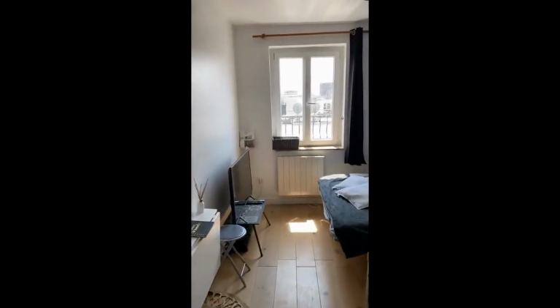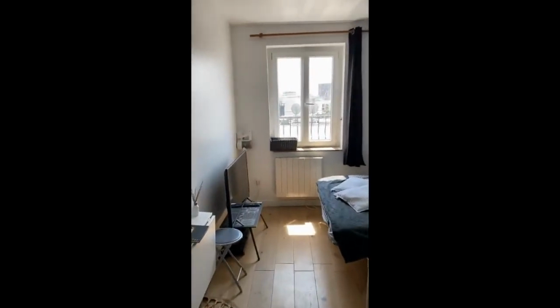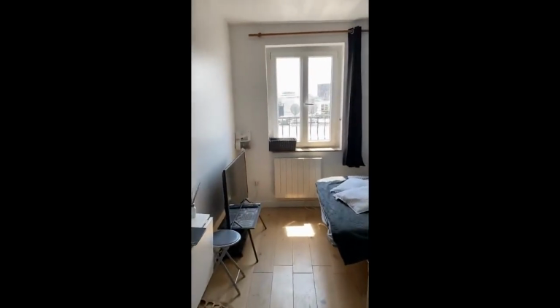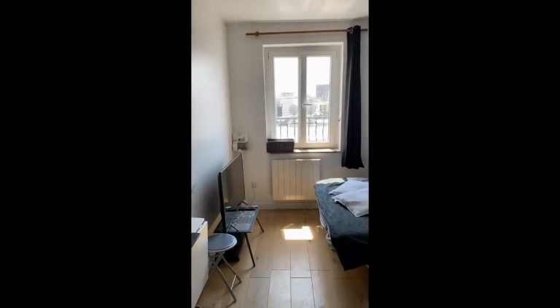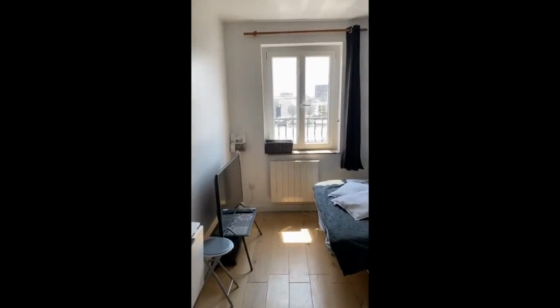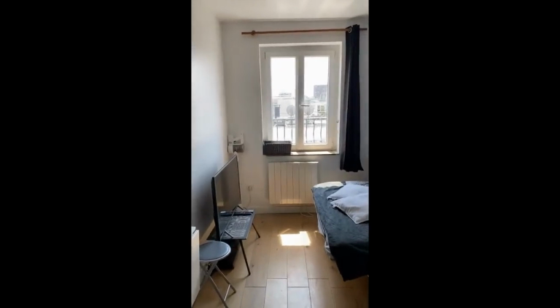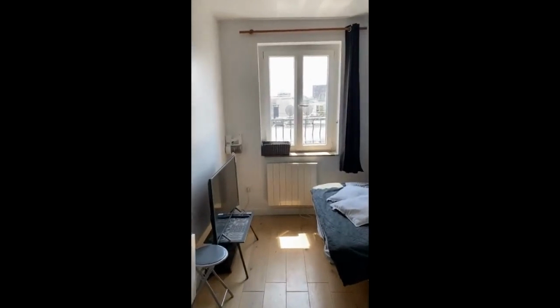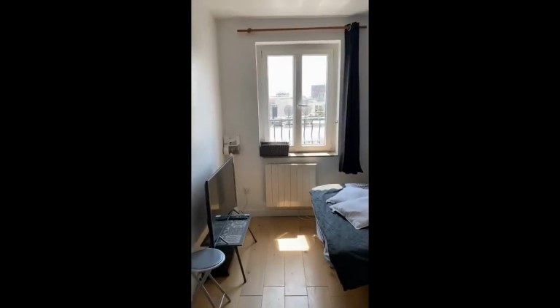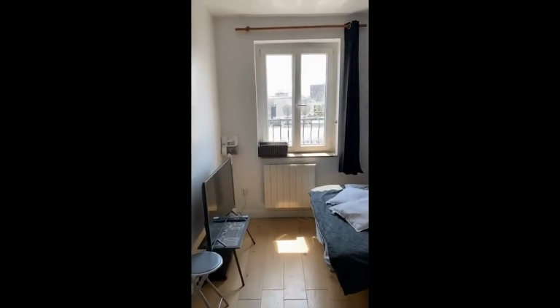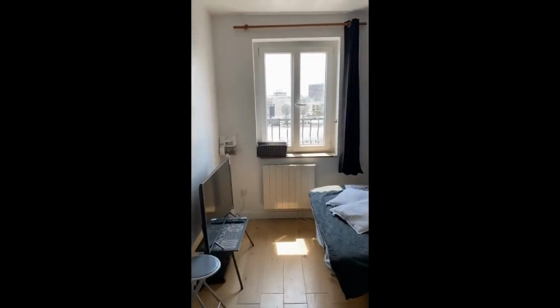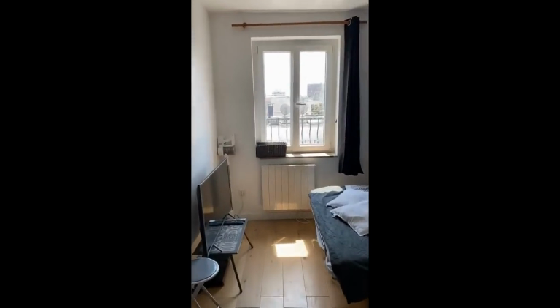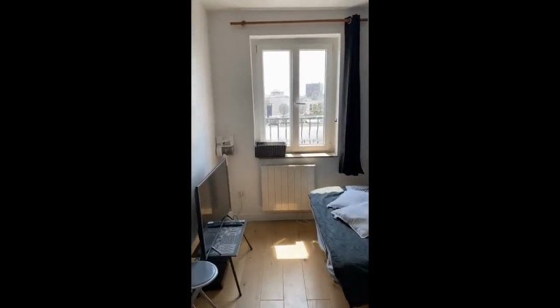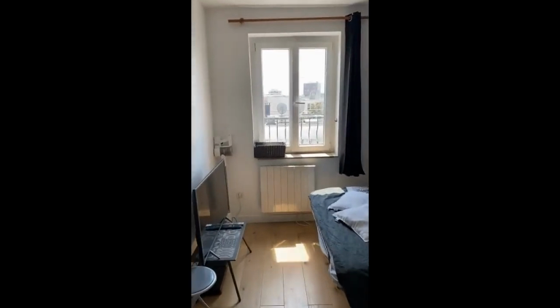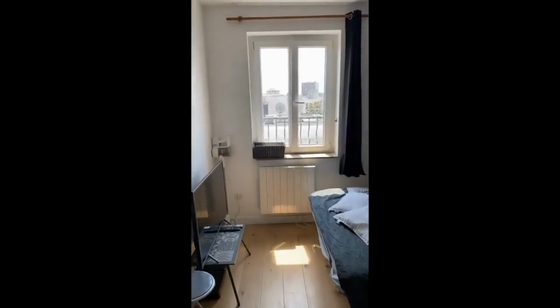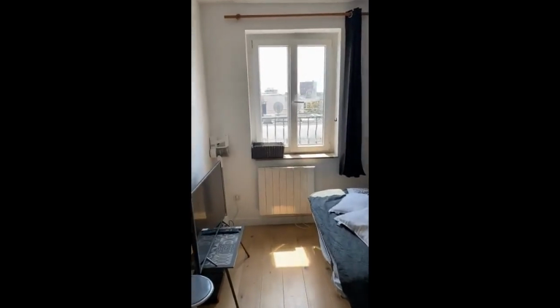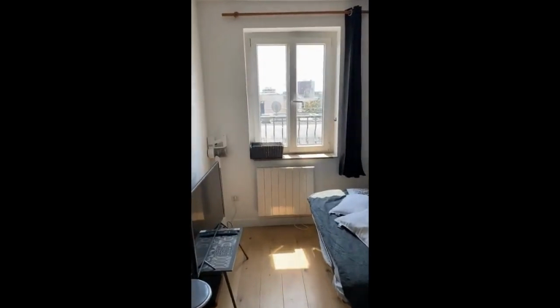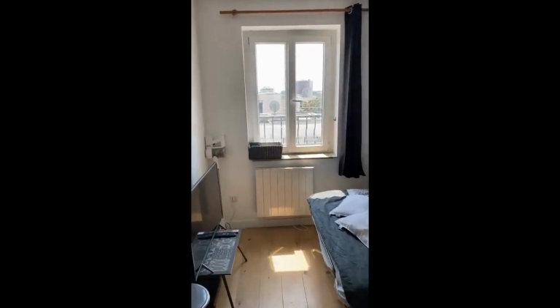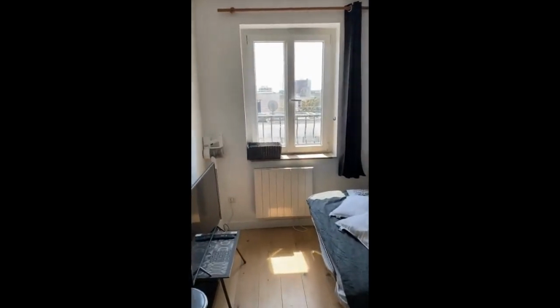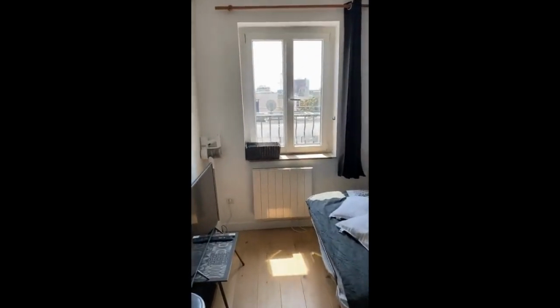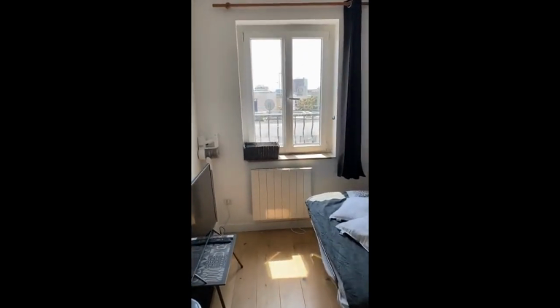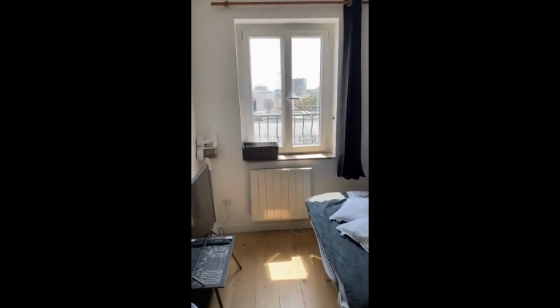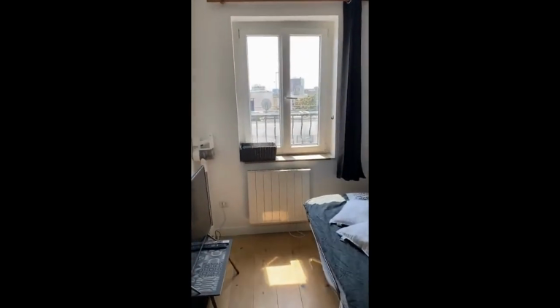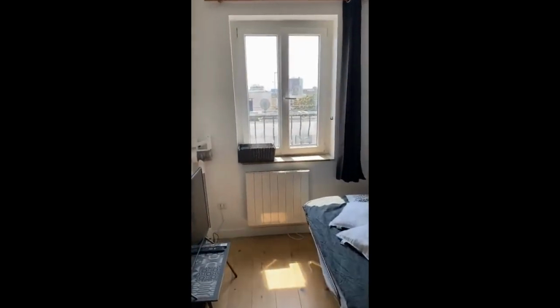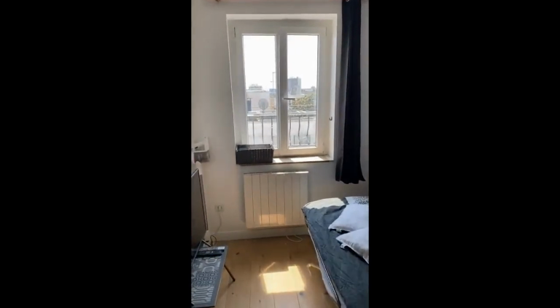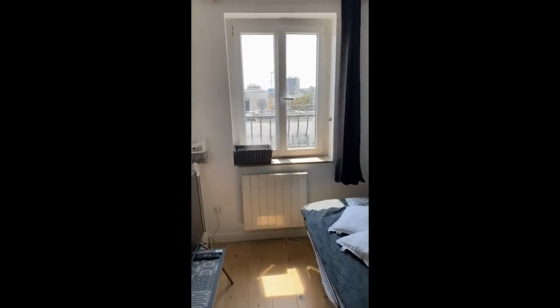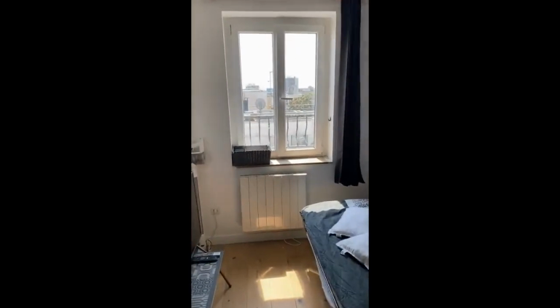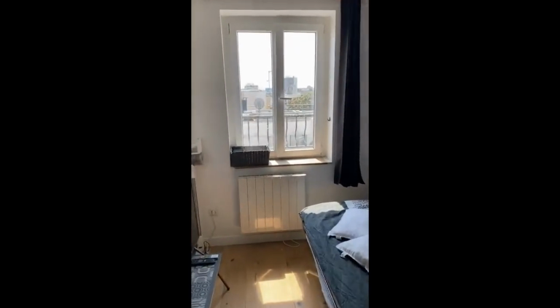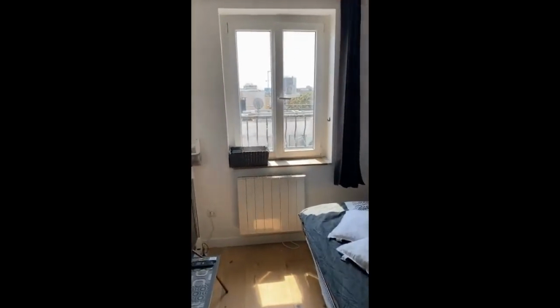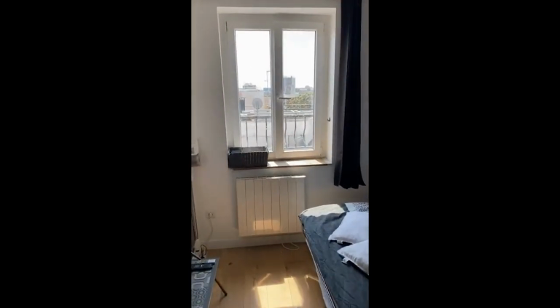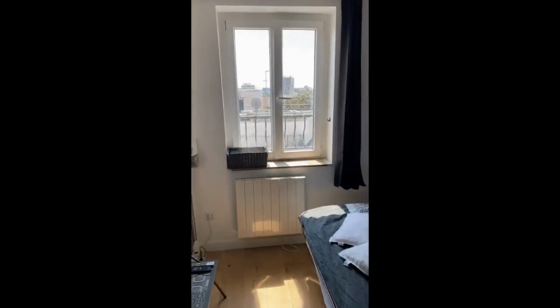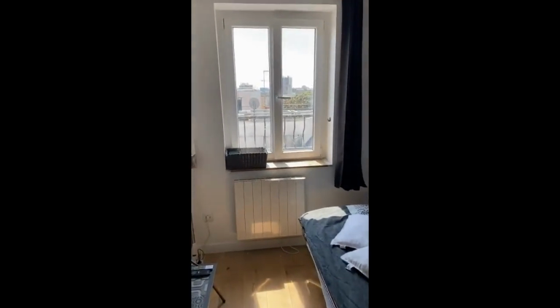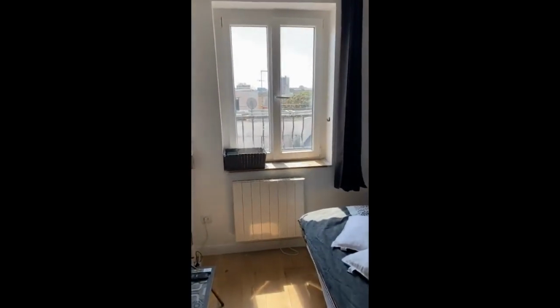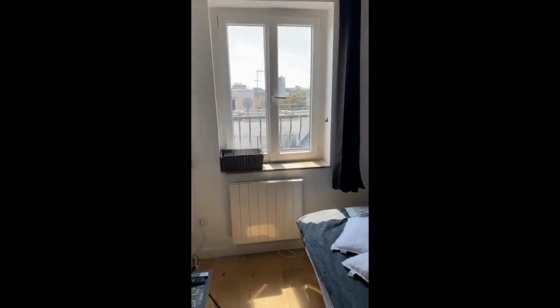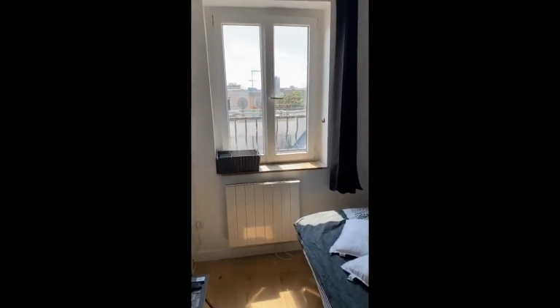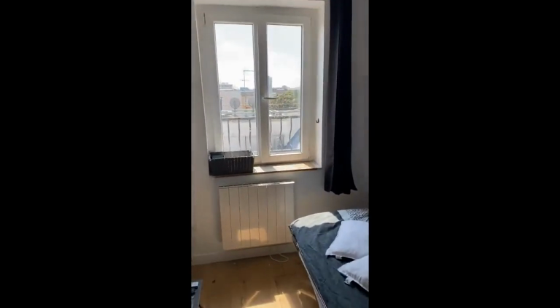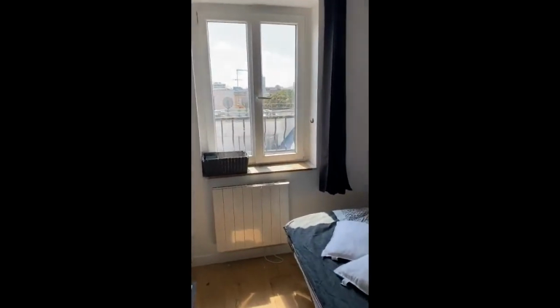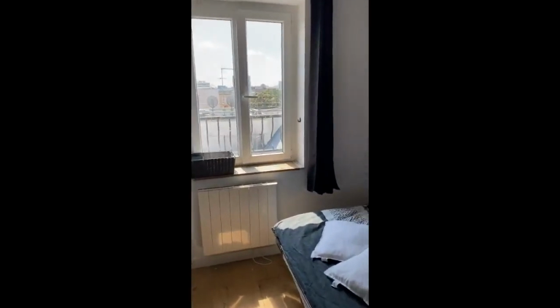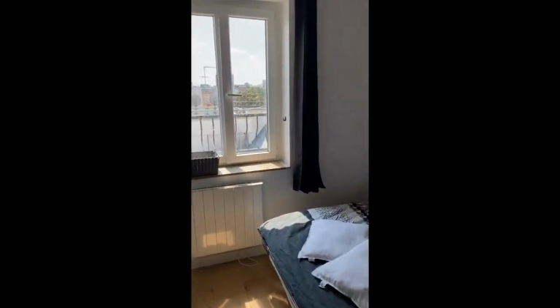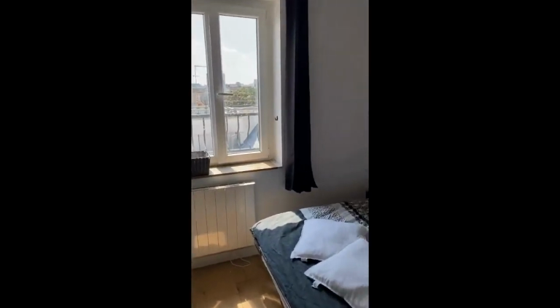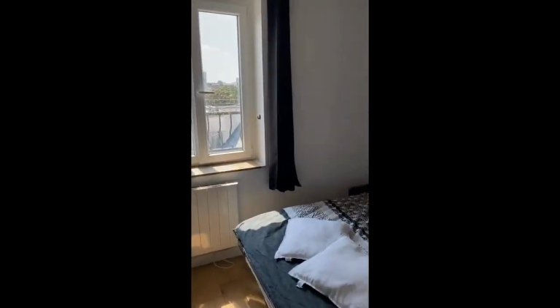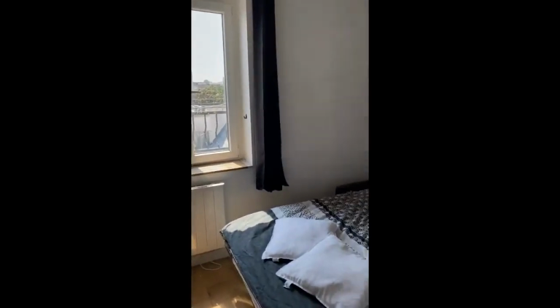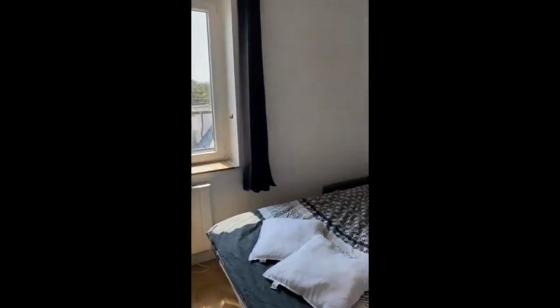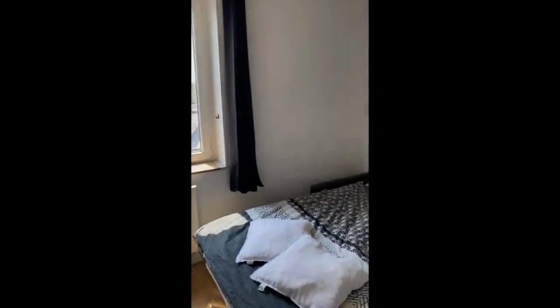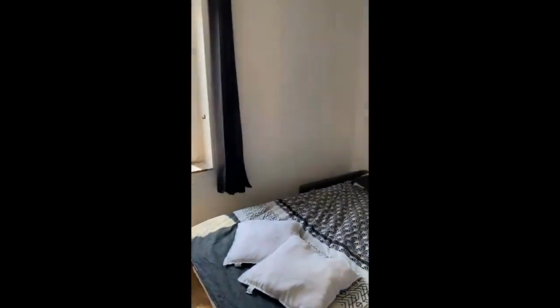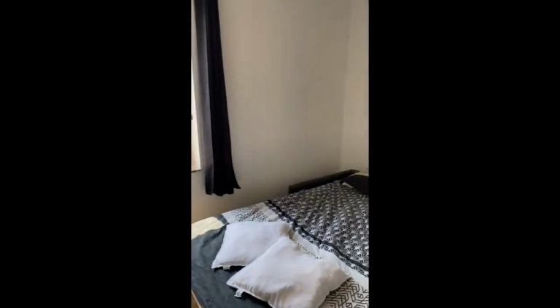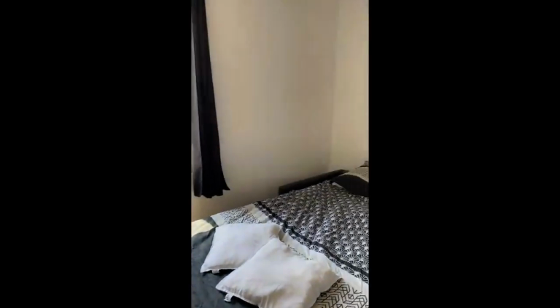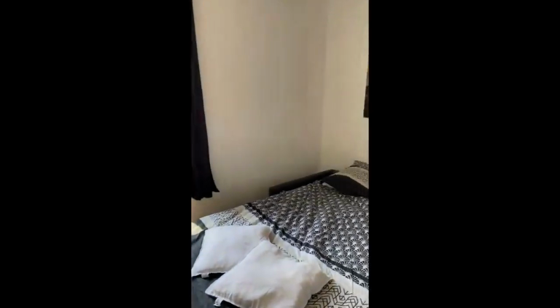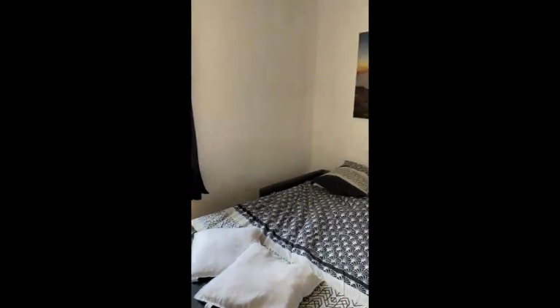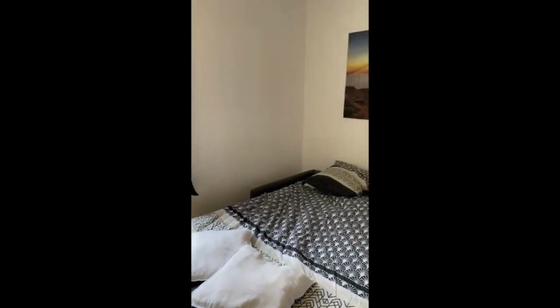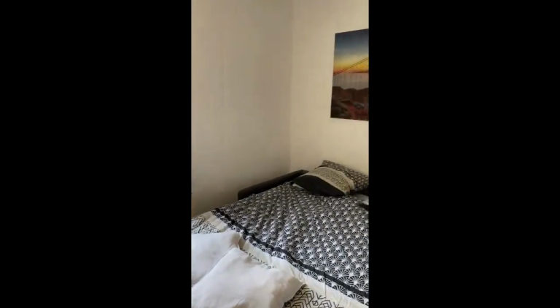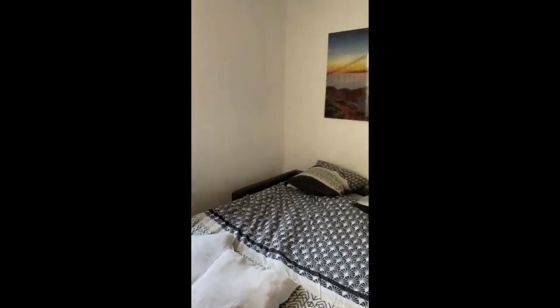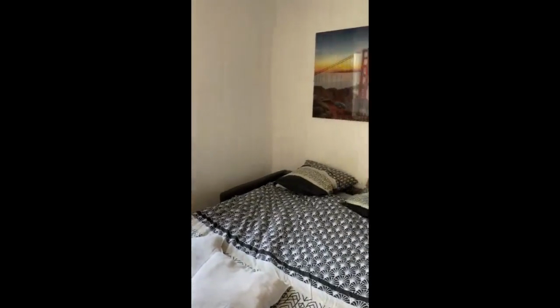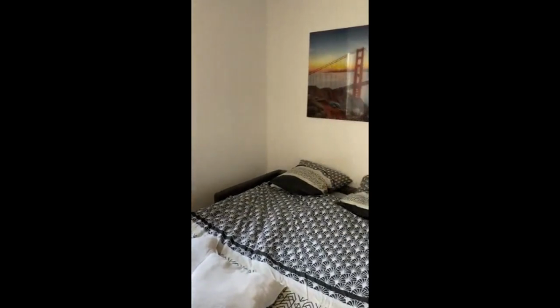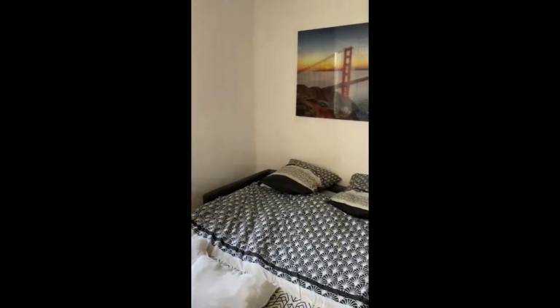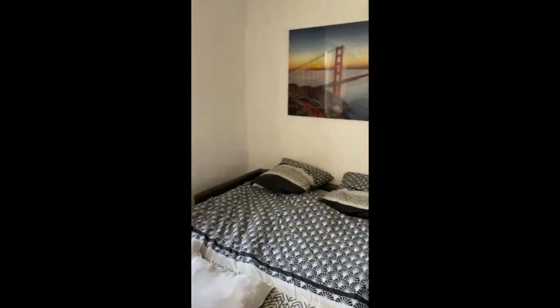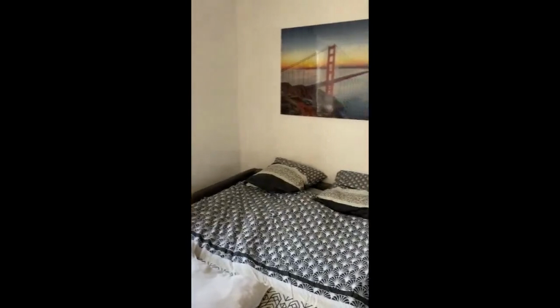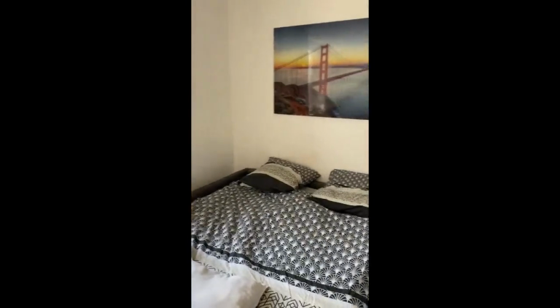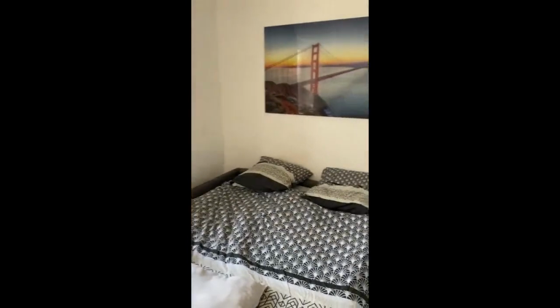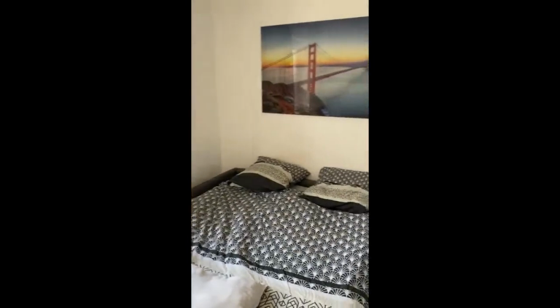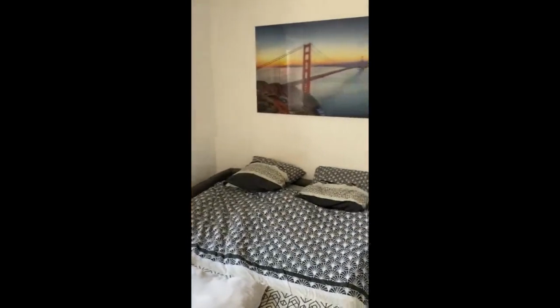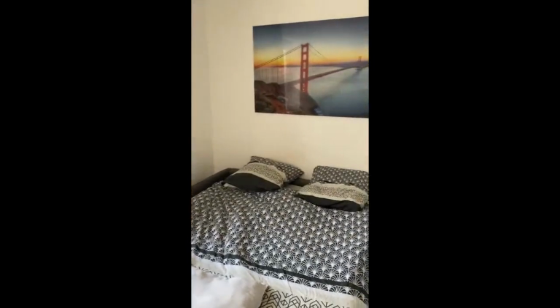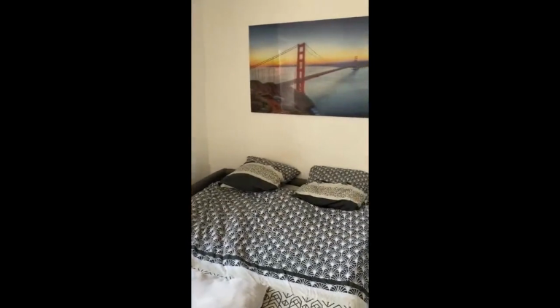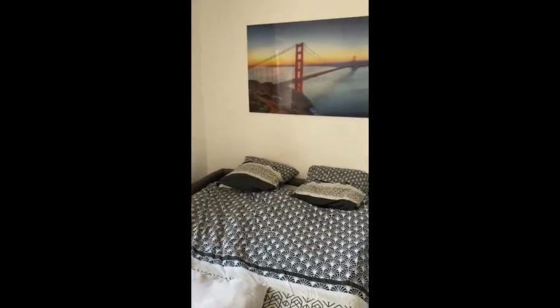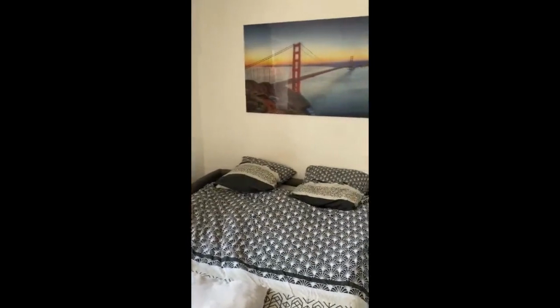We're on the fifth floor of a building without an elevator, so when you come in you'll find yourself already in the main area.